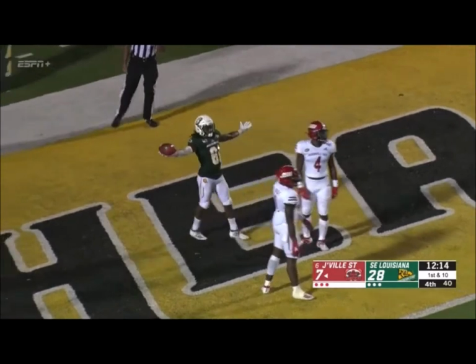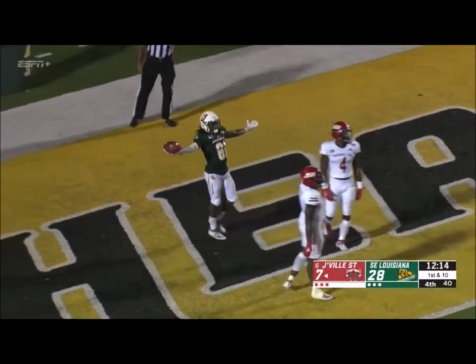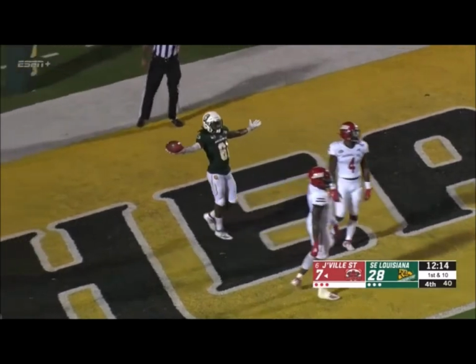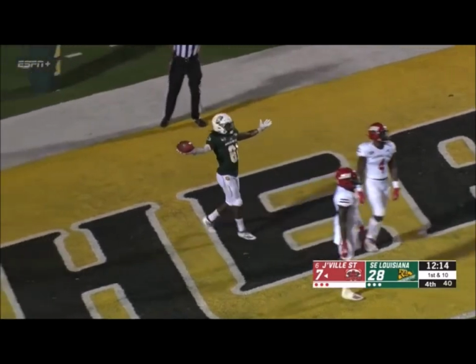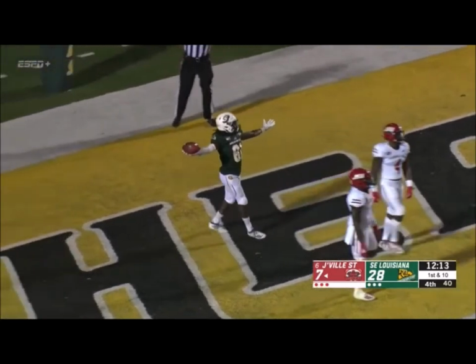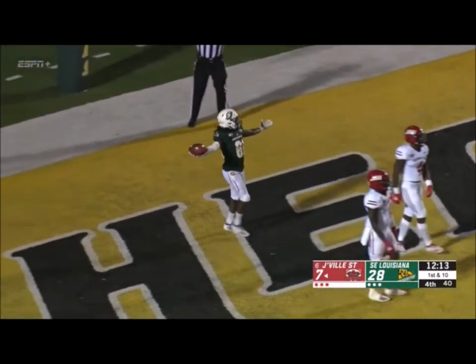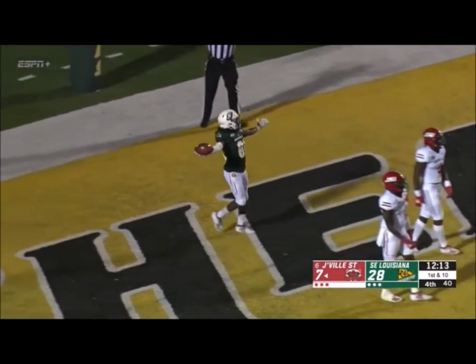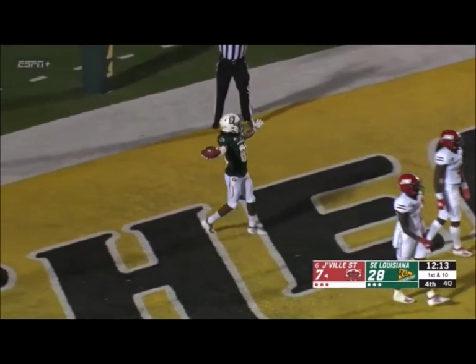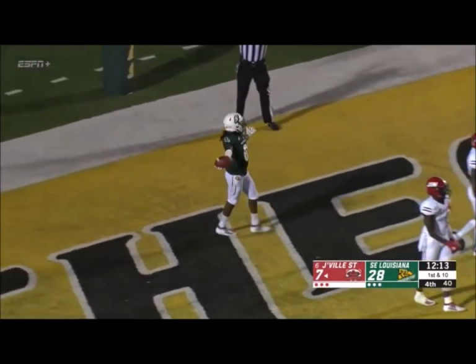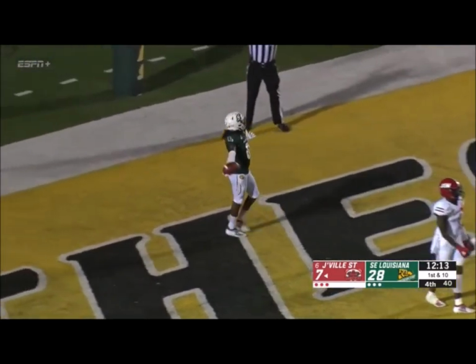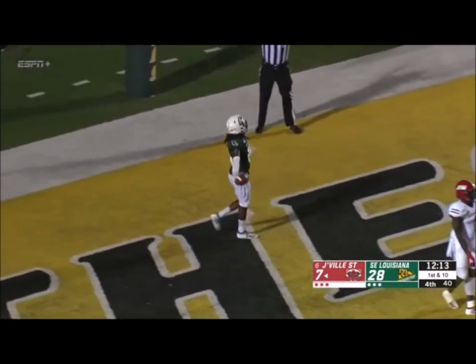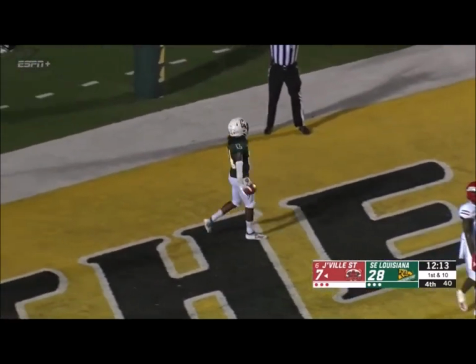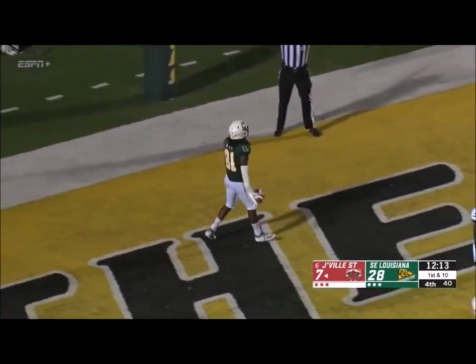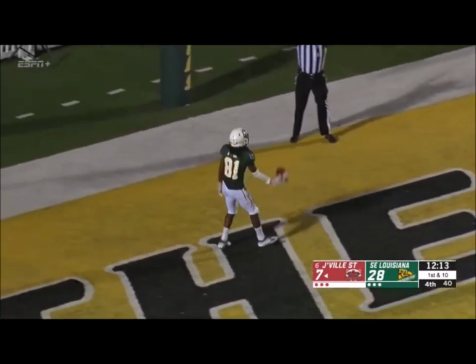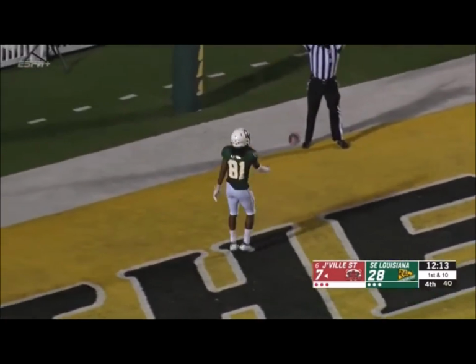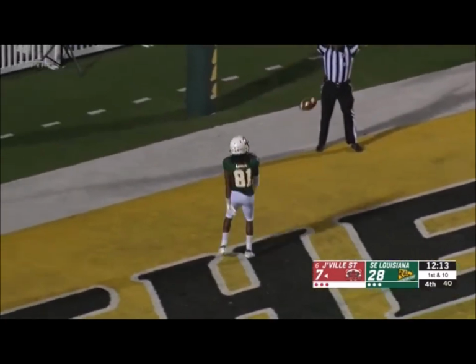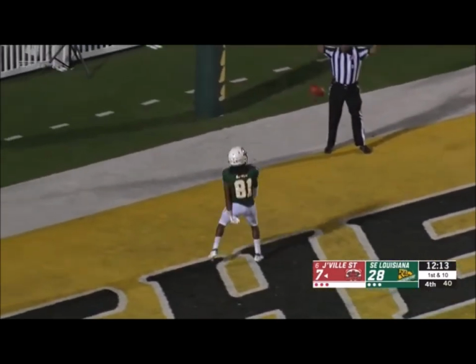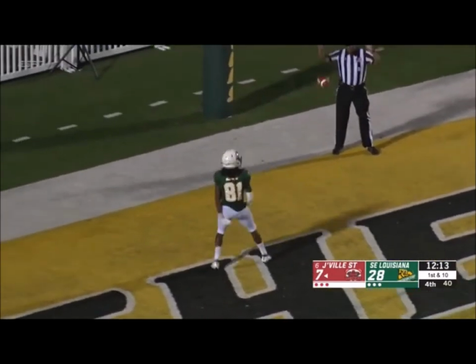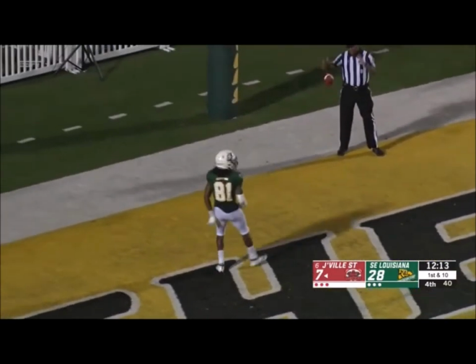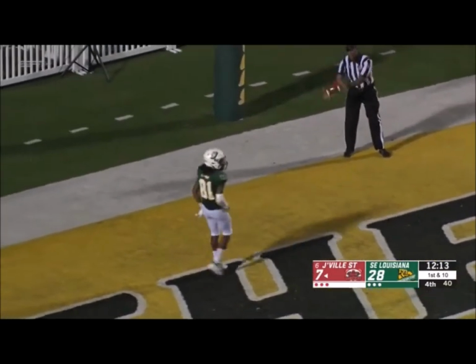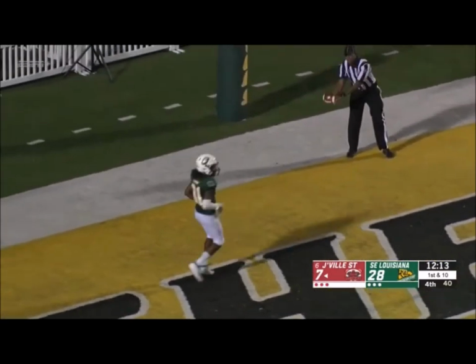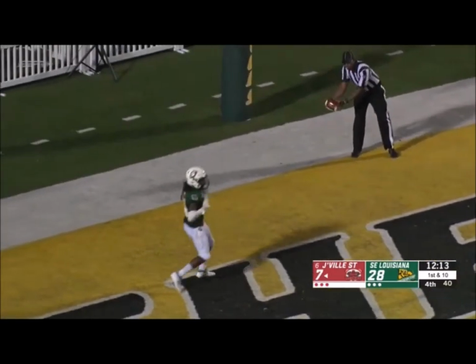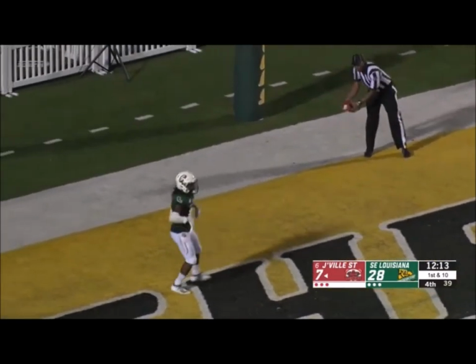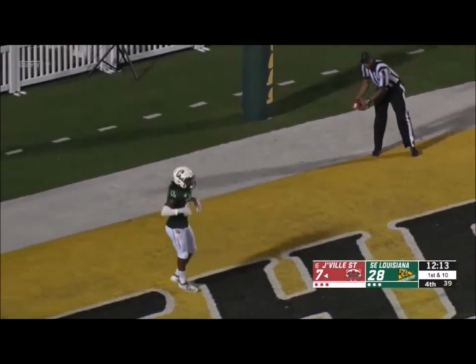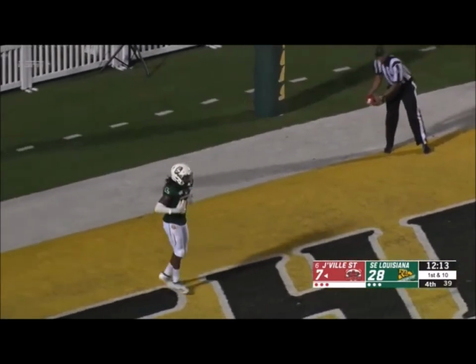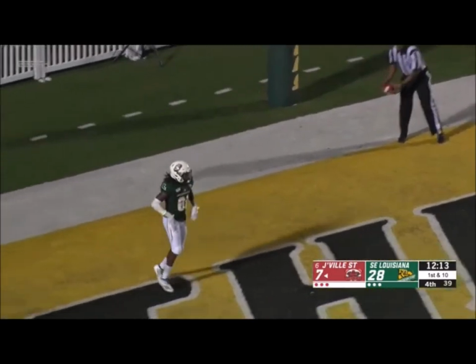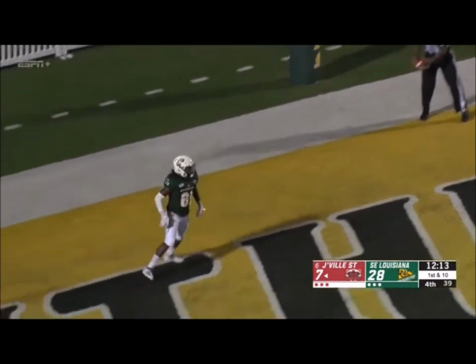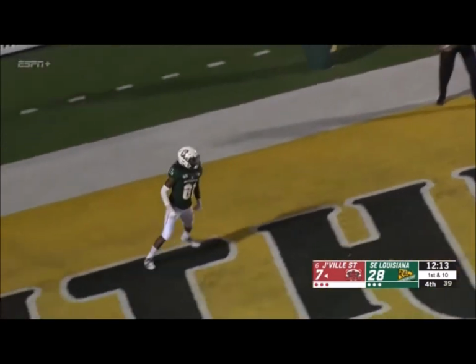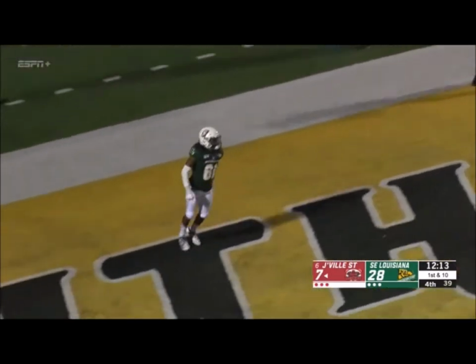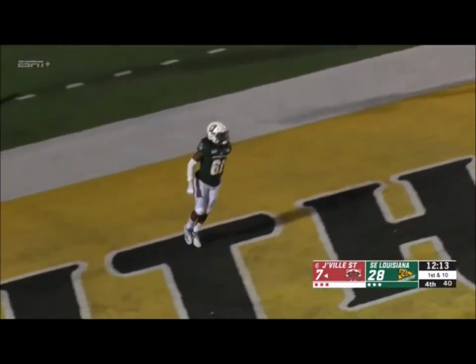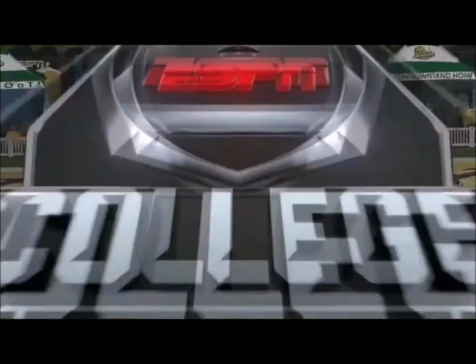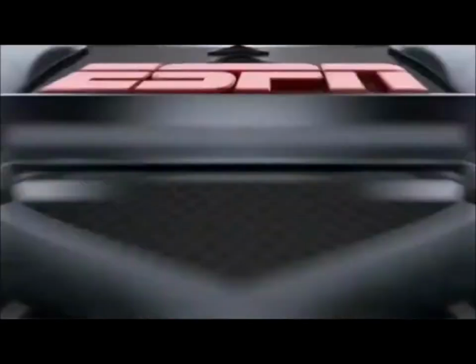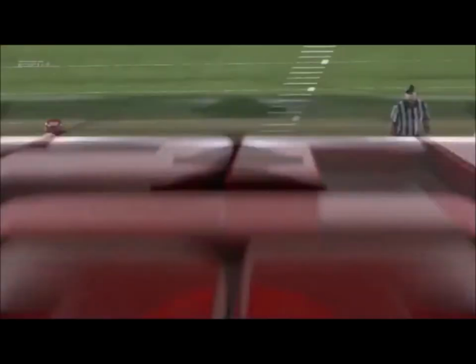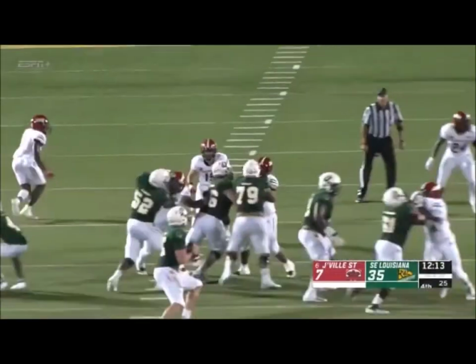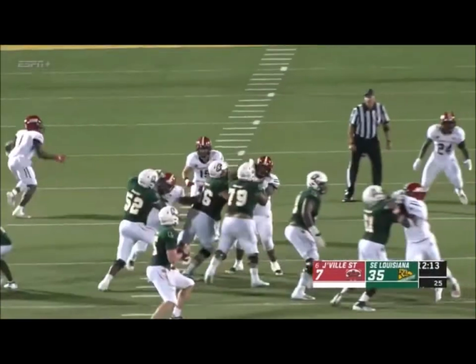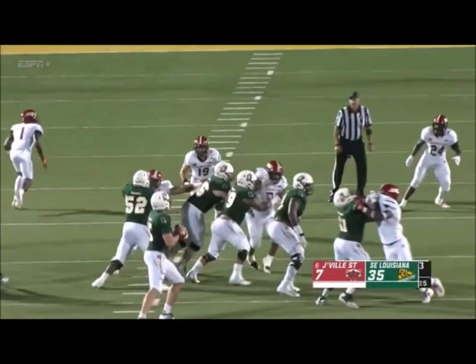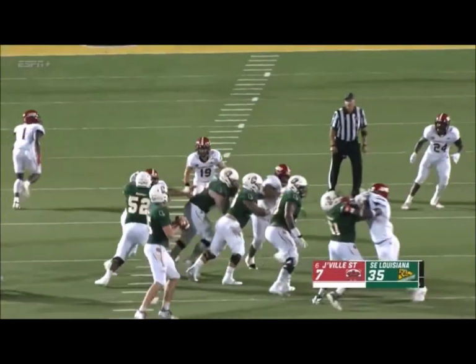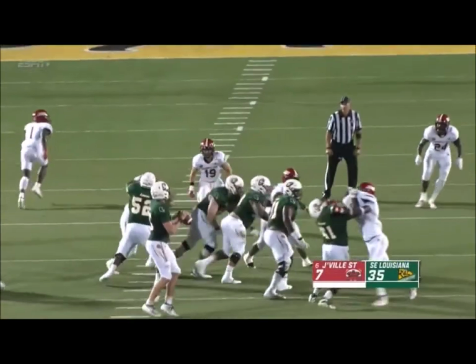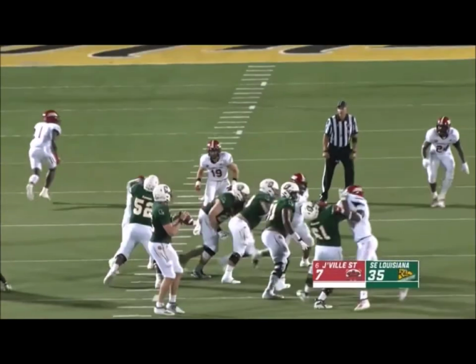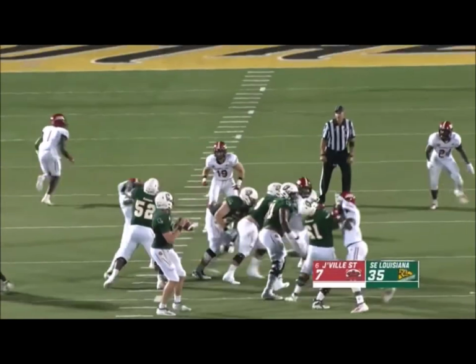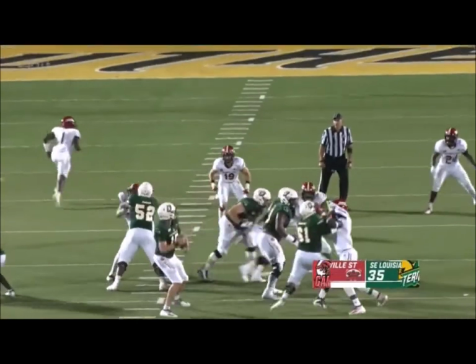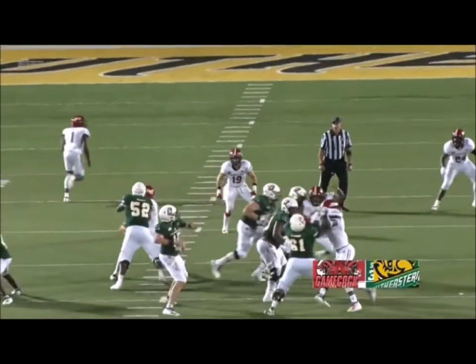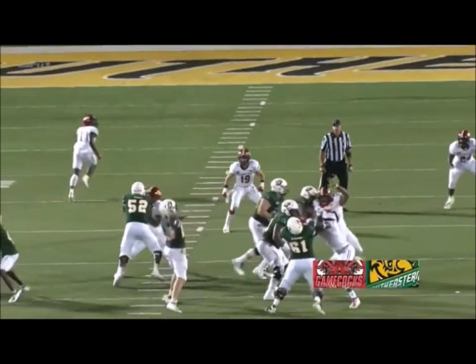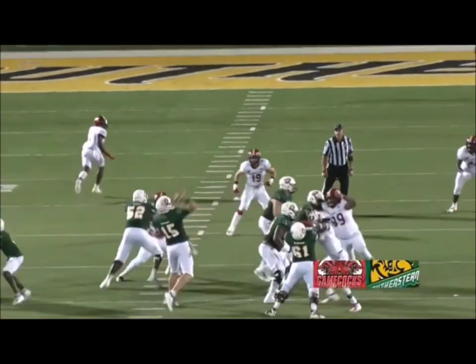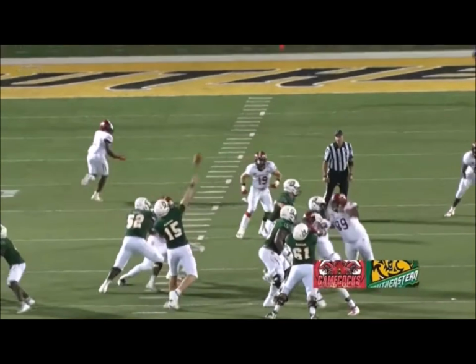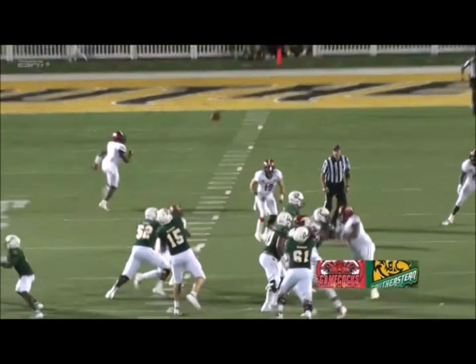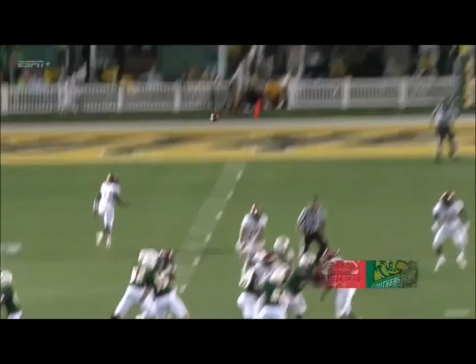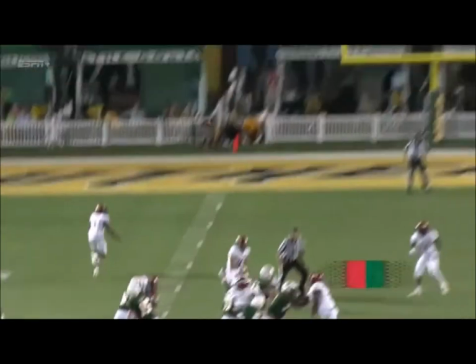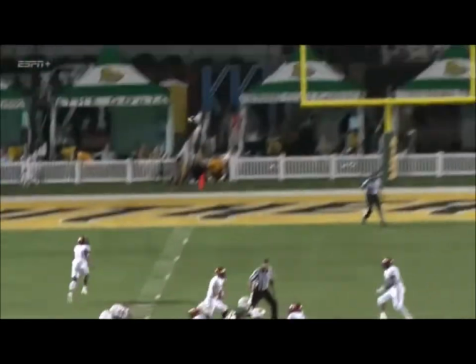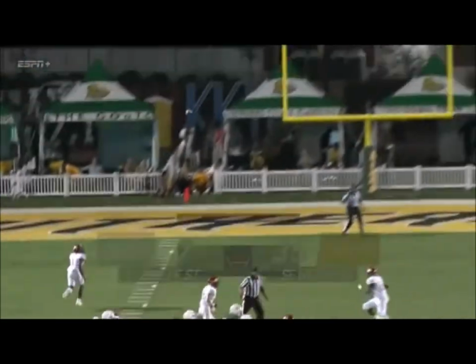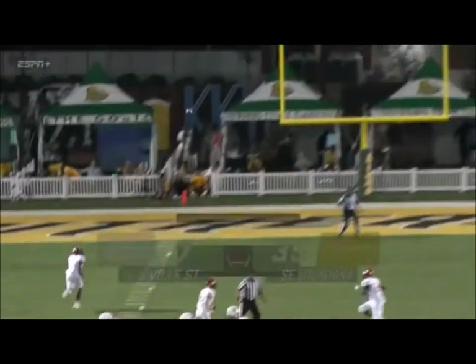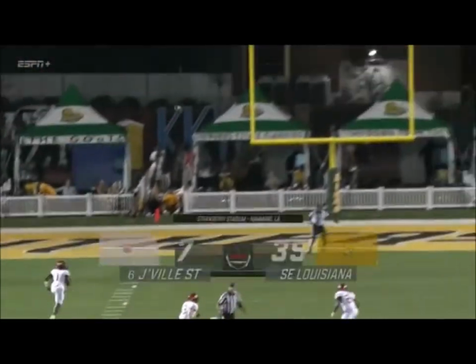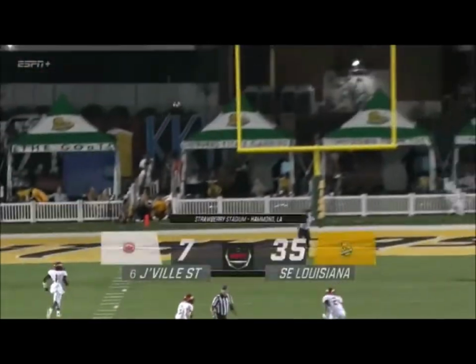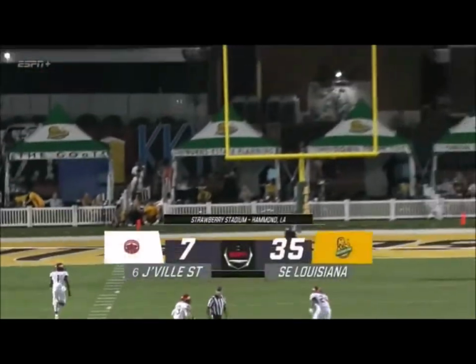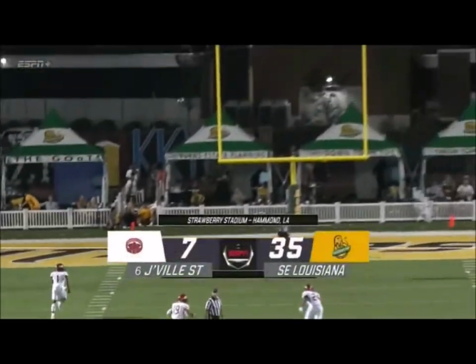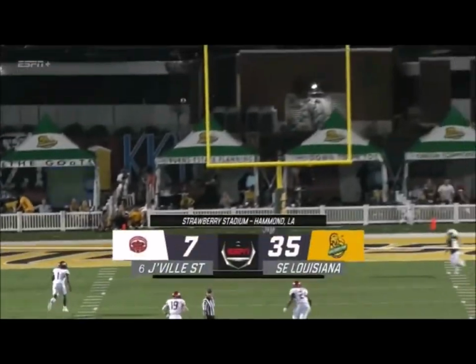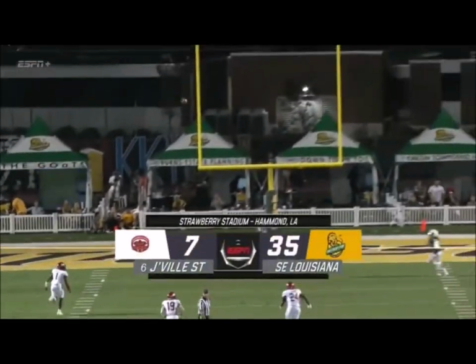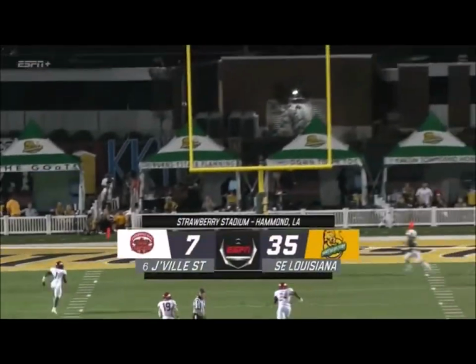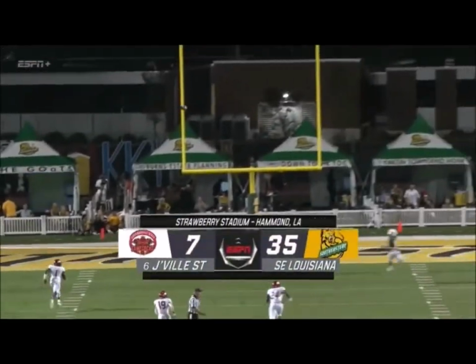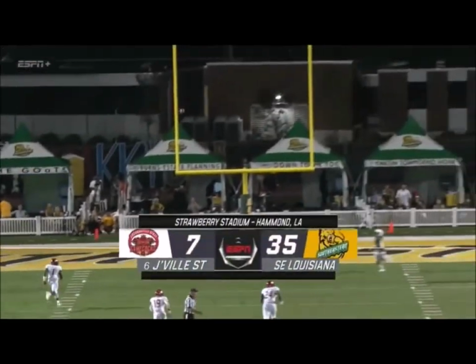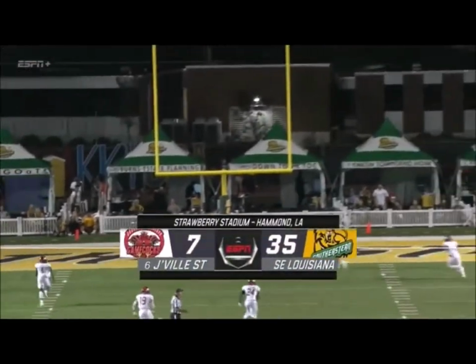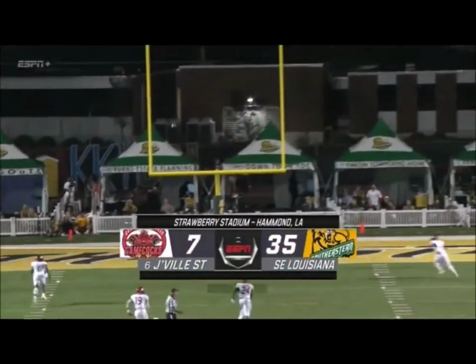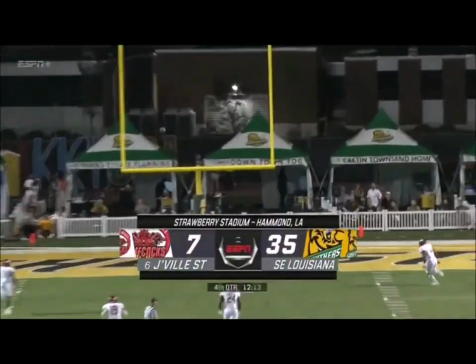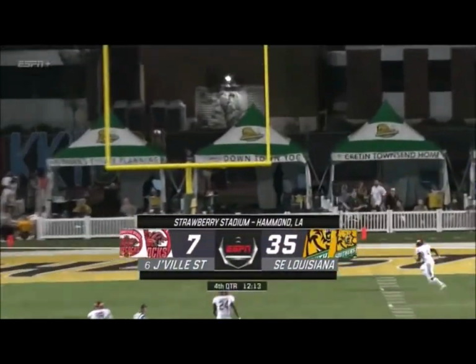The former walk-on Austin Mitchell possibly. The Lions are in business here in Hammond.